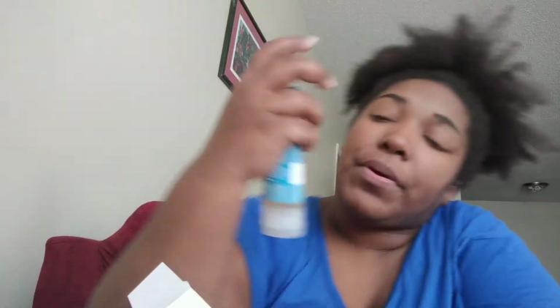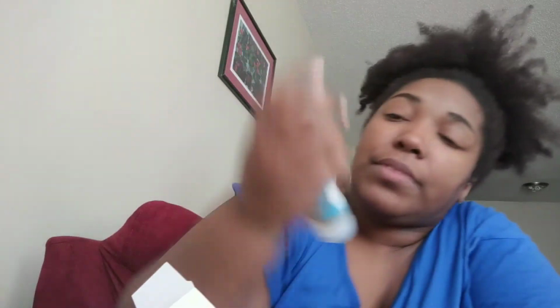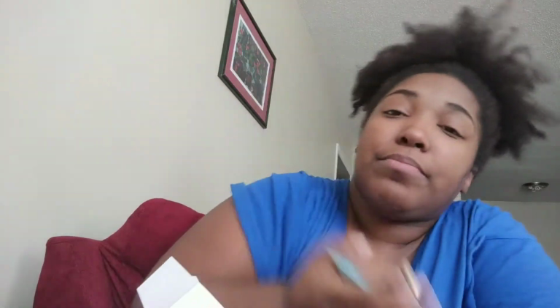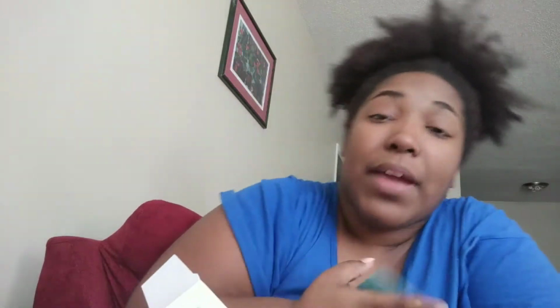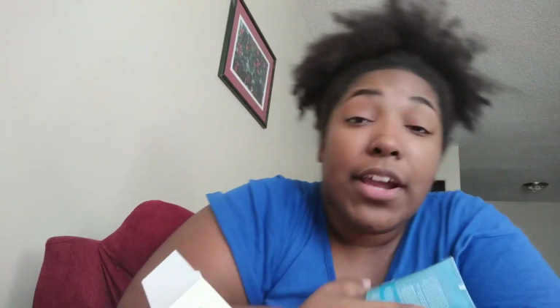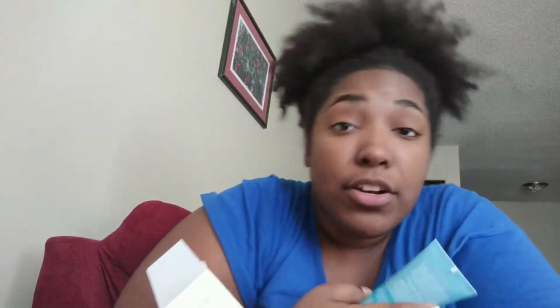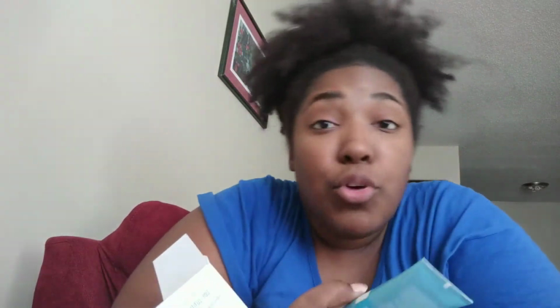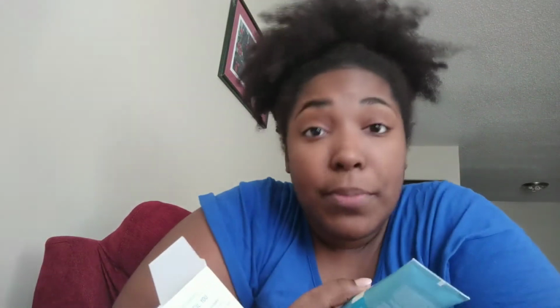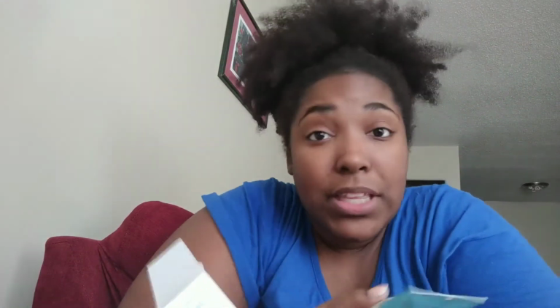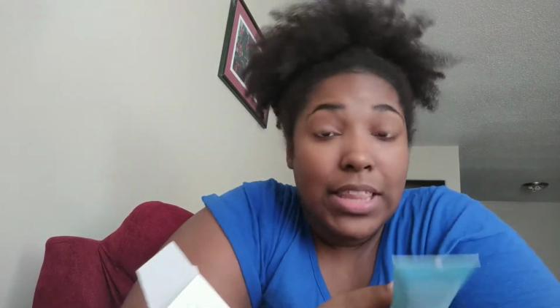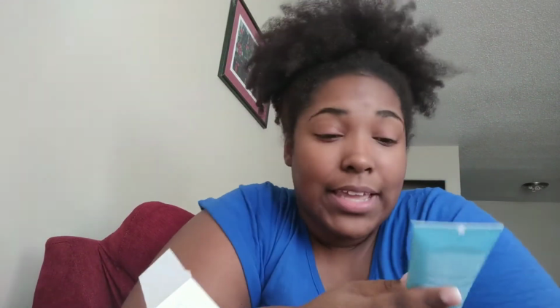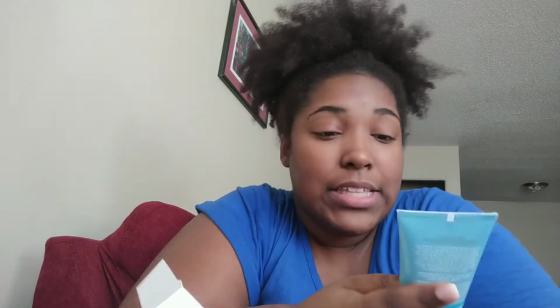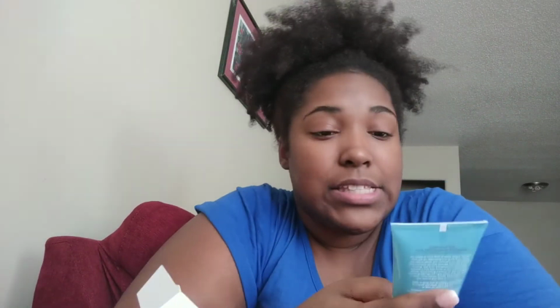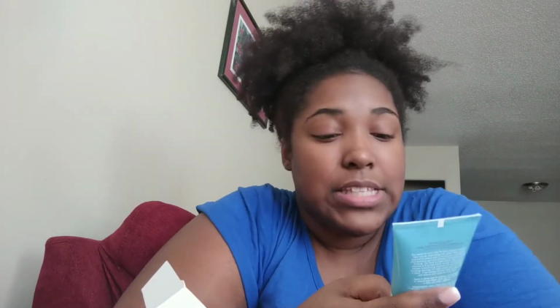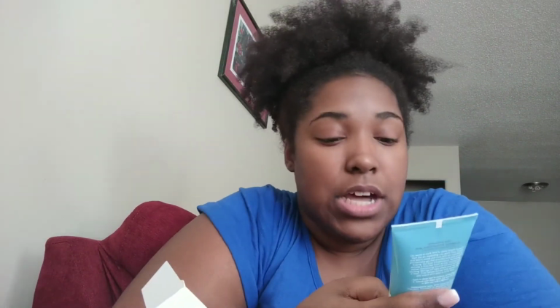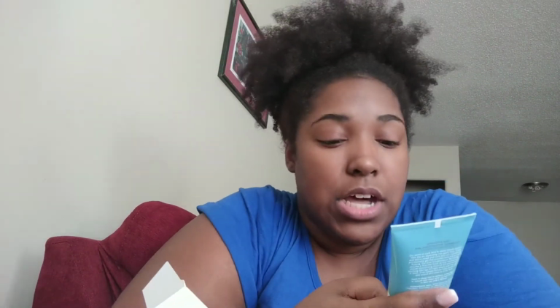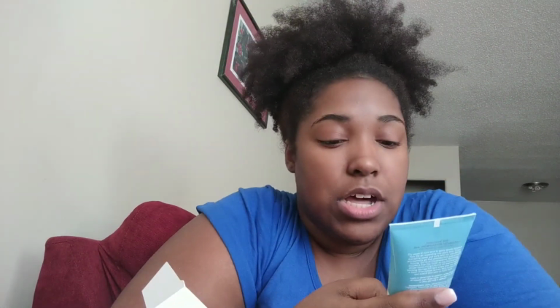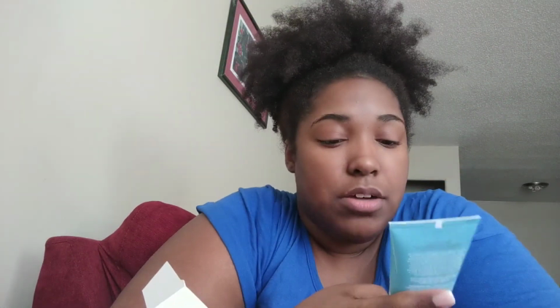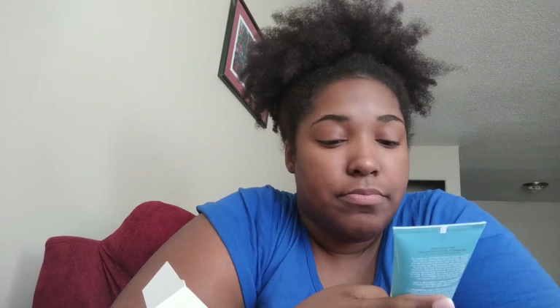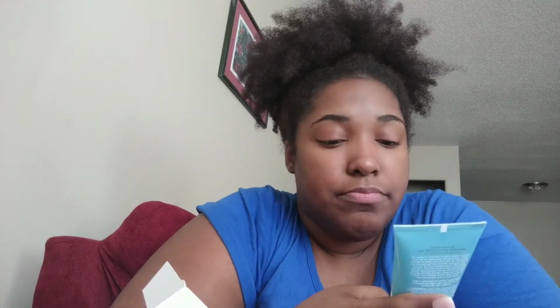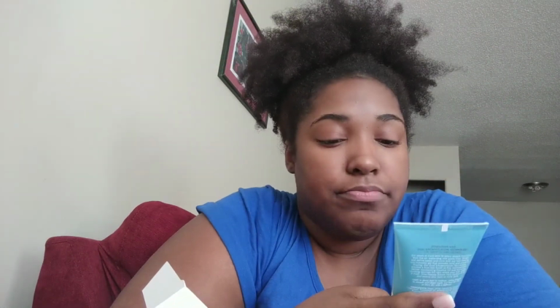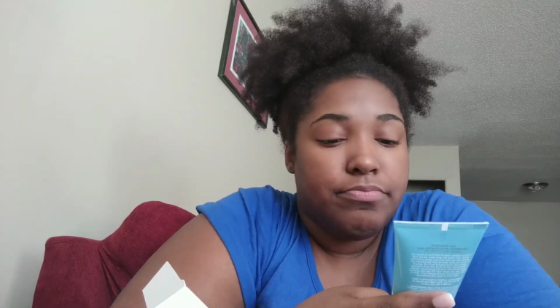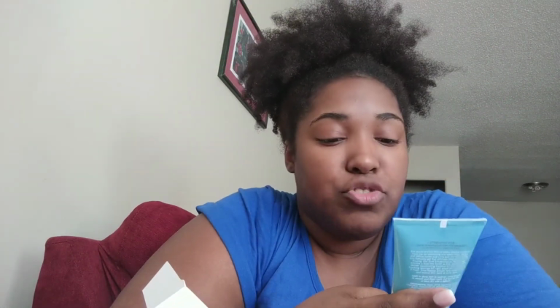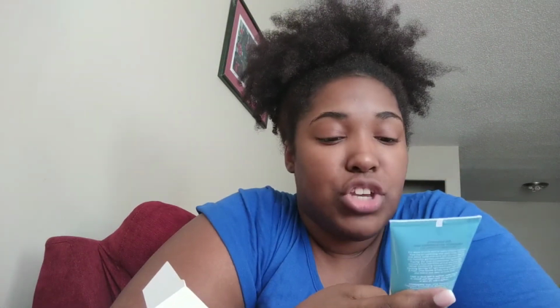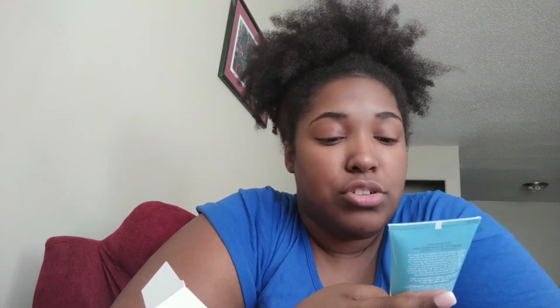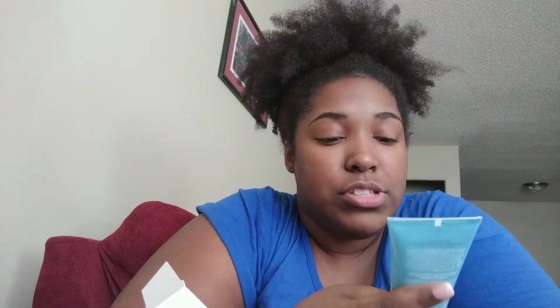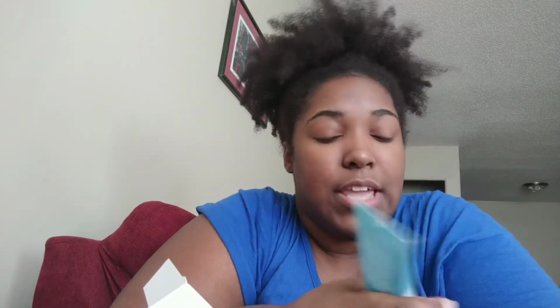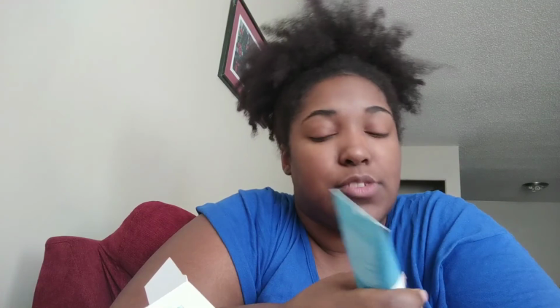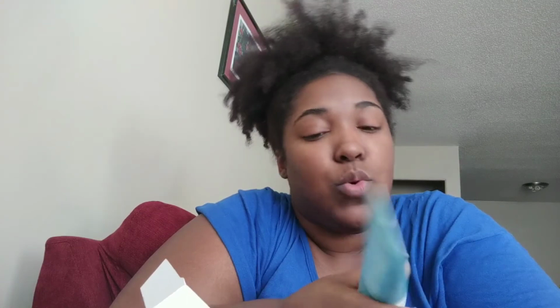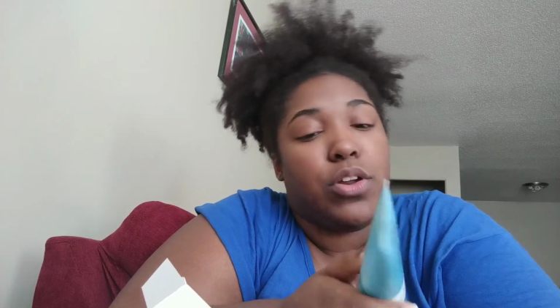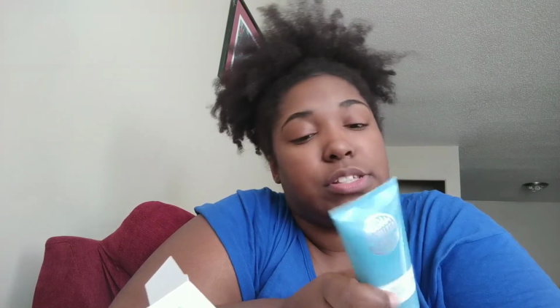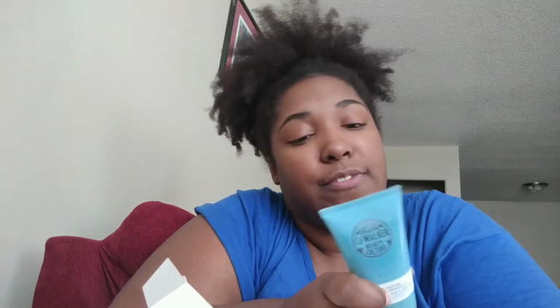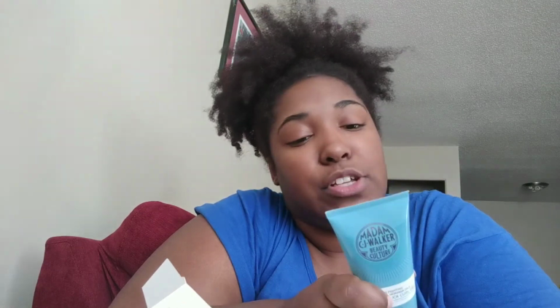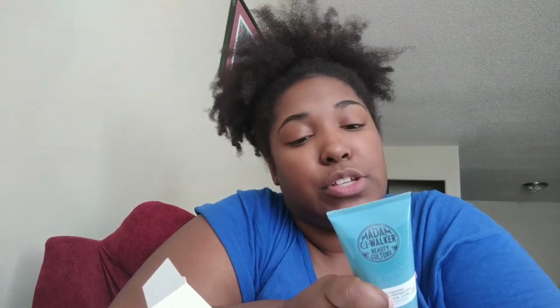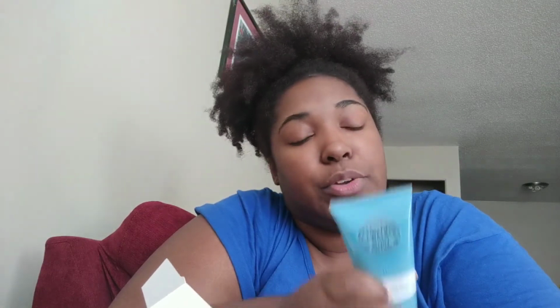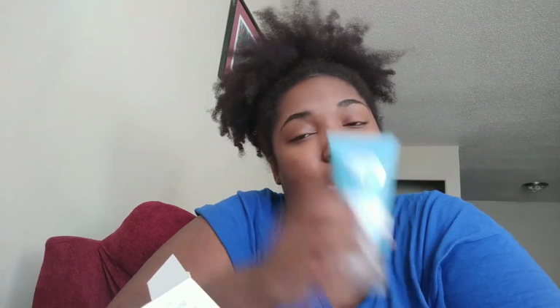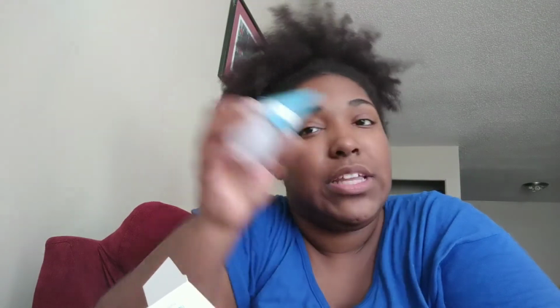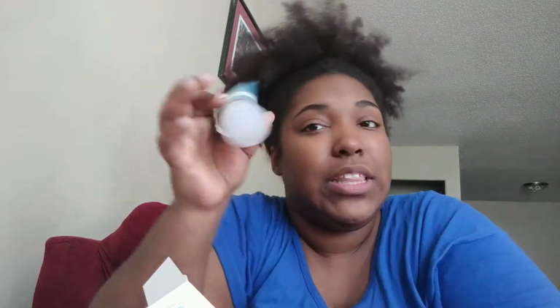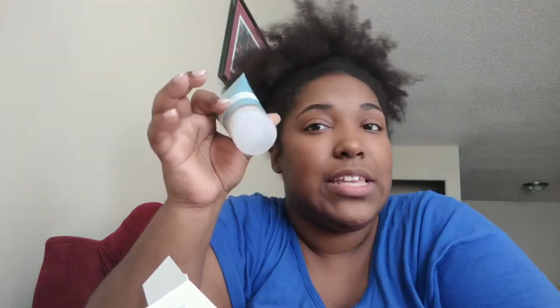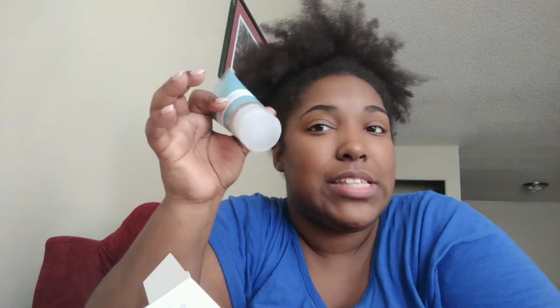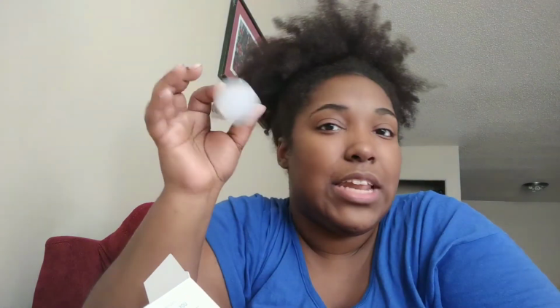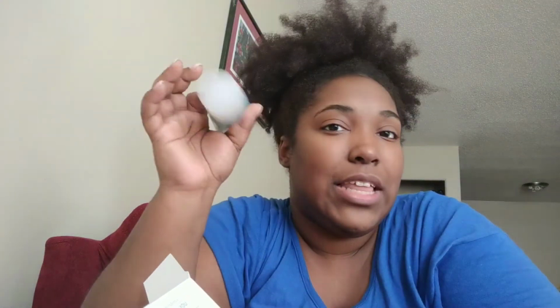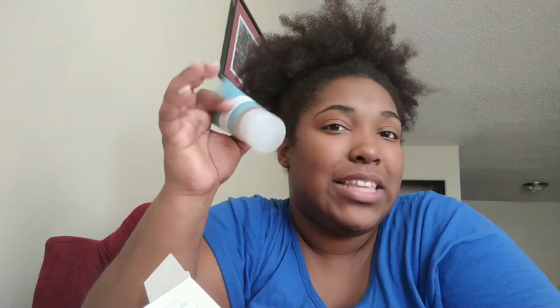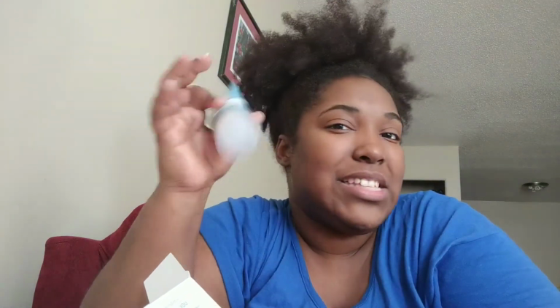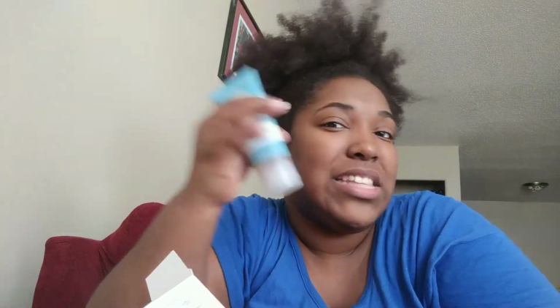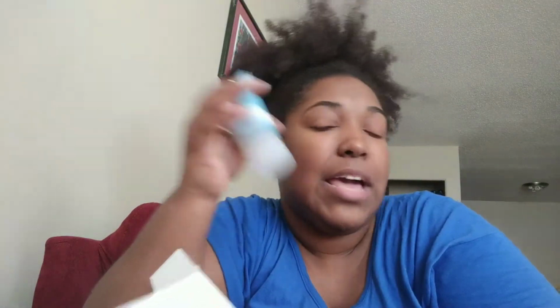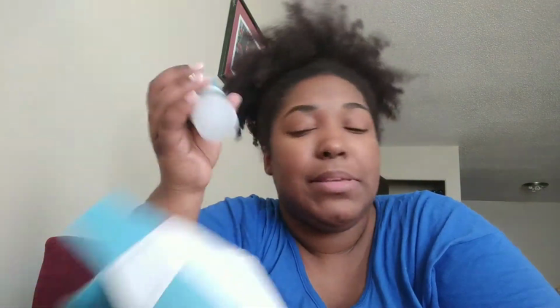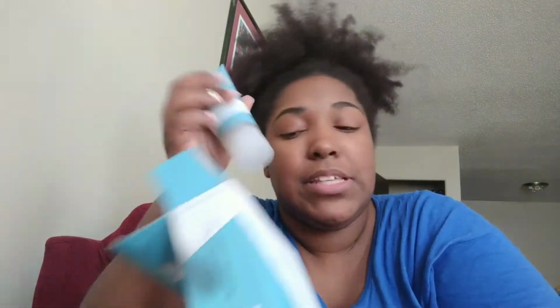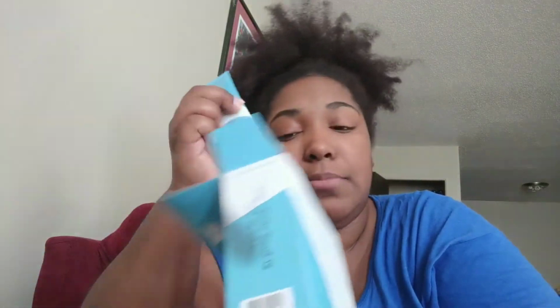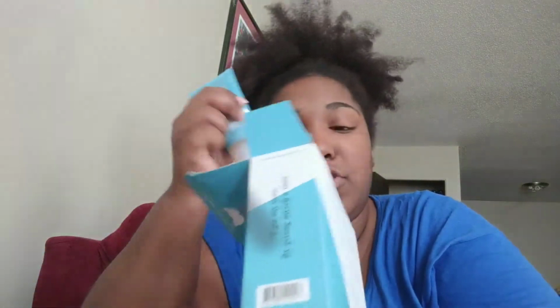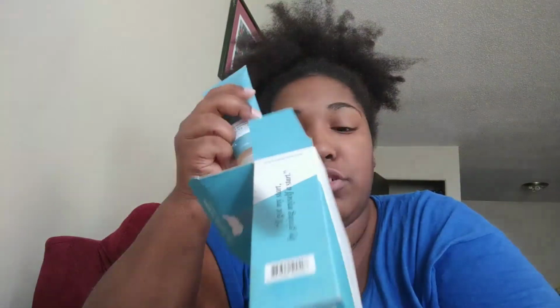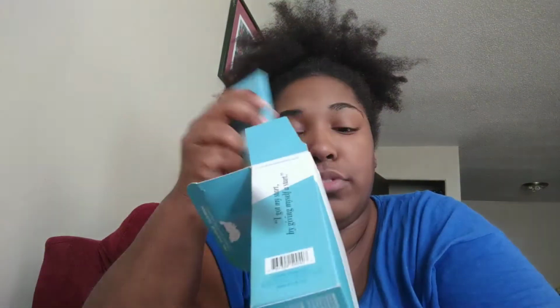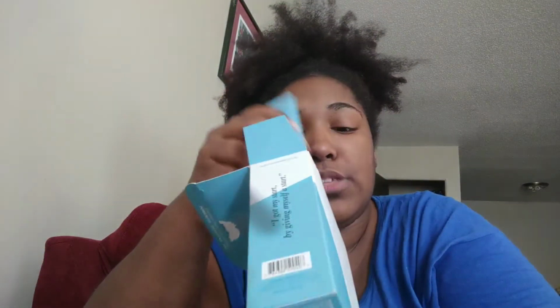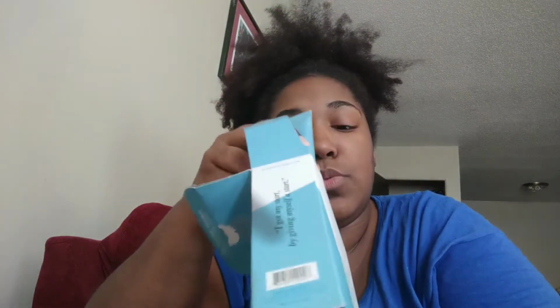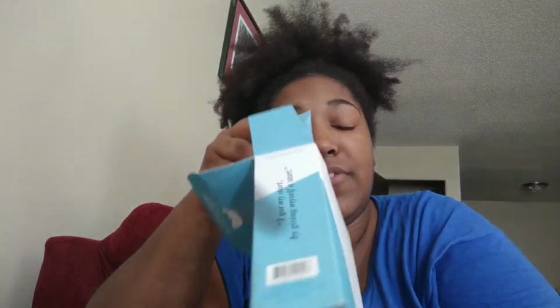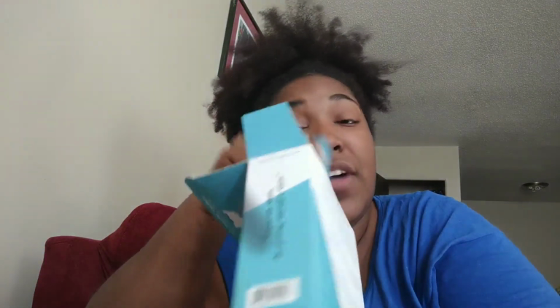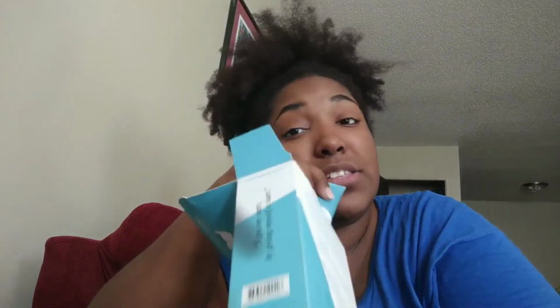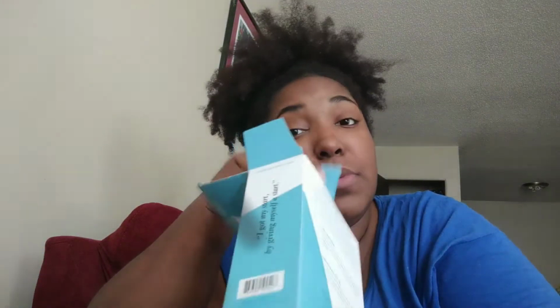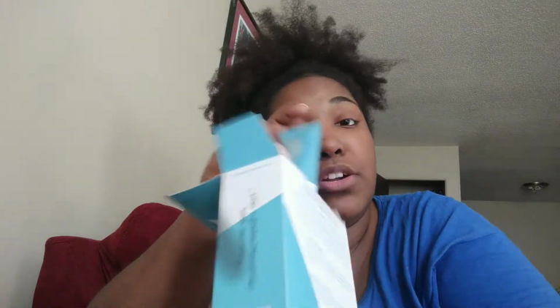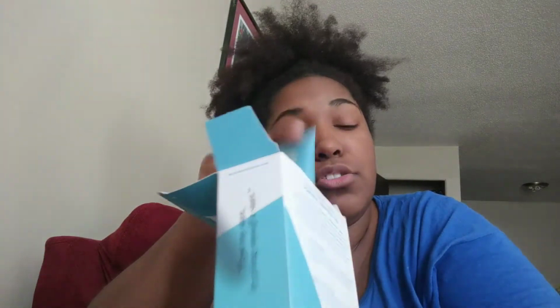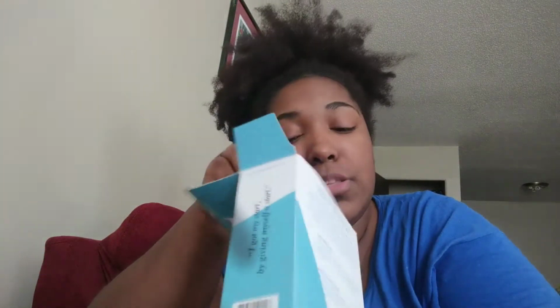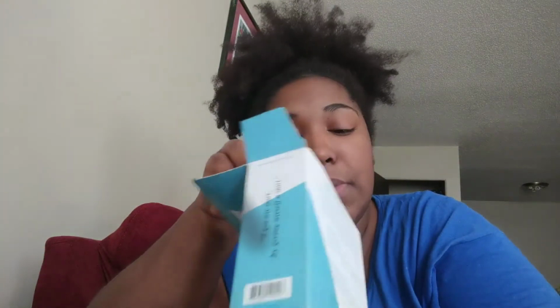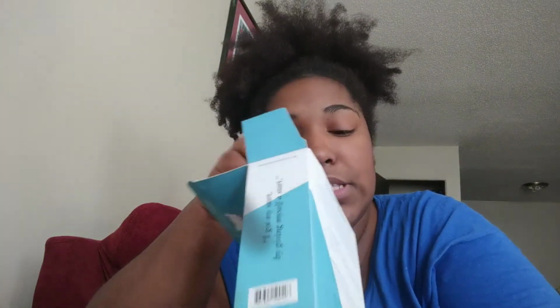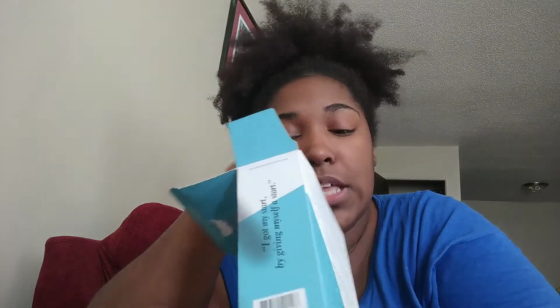My hair normally likes gels that have water as the first ingredient. It likes kind of that slimy type gel — that's what defines my curls the best.